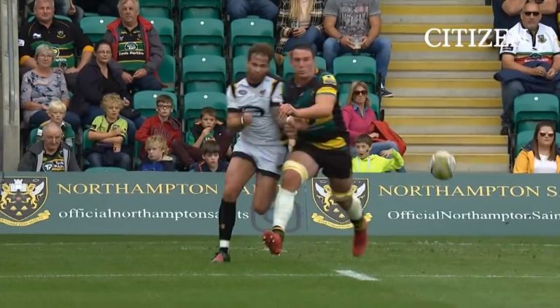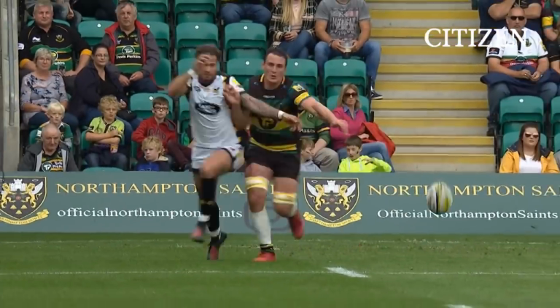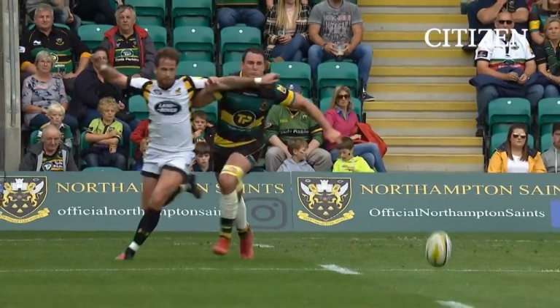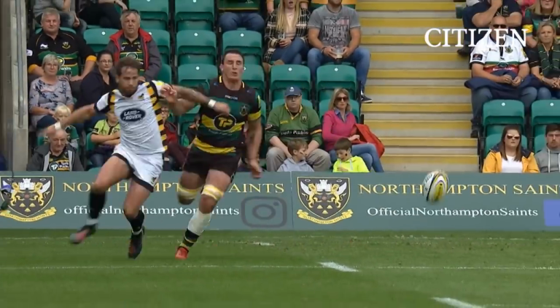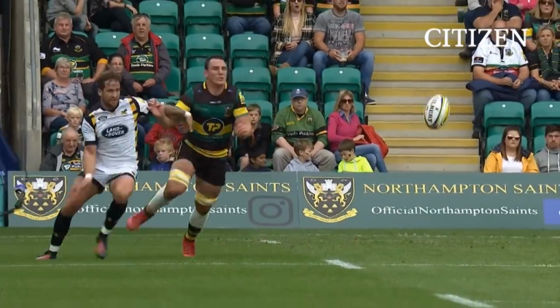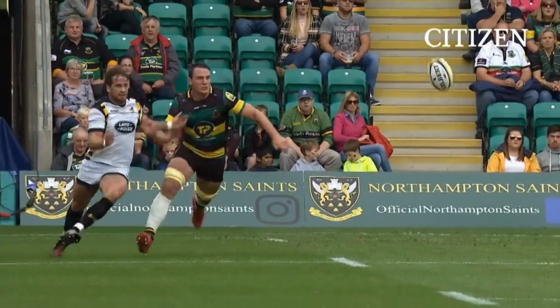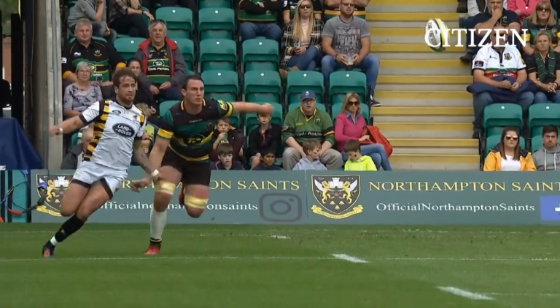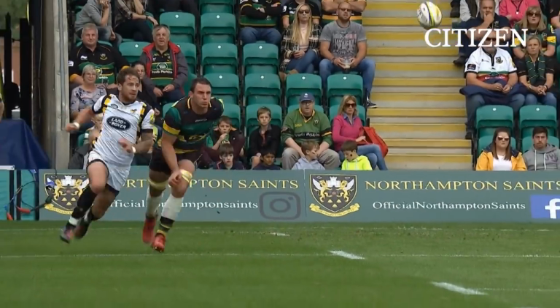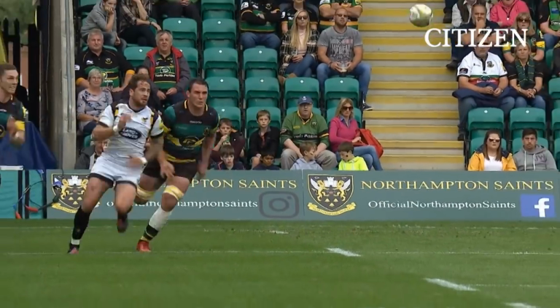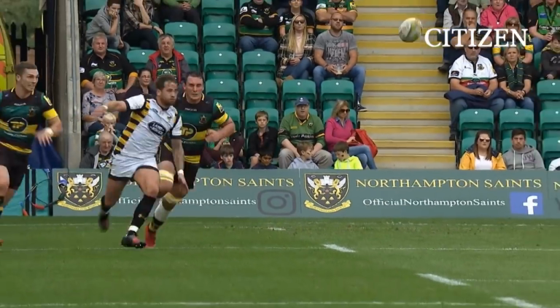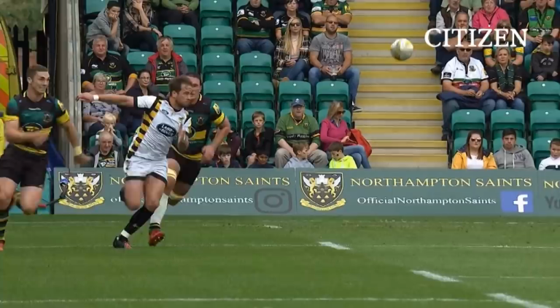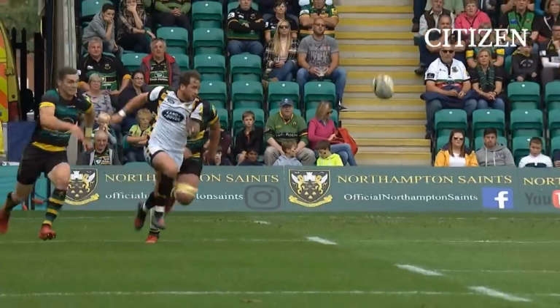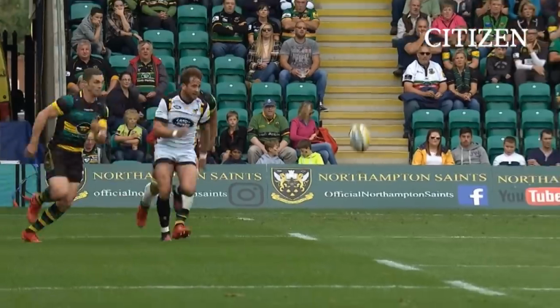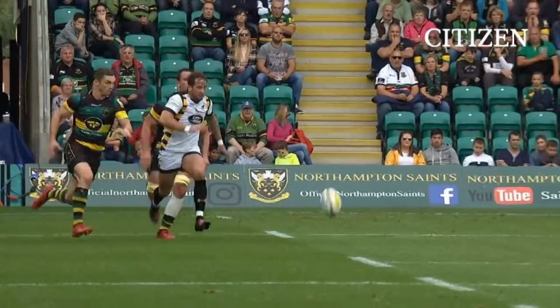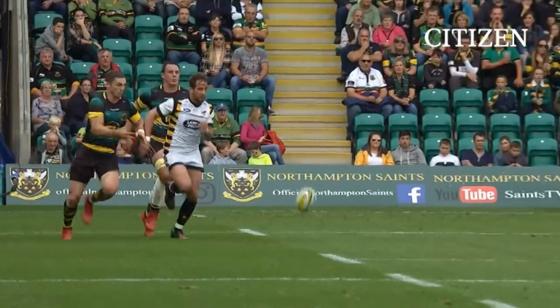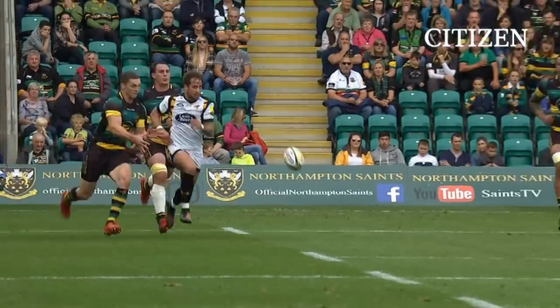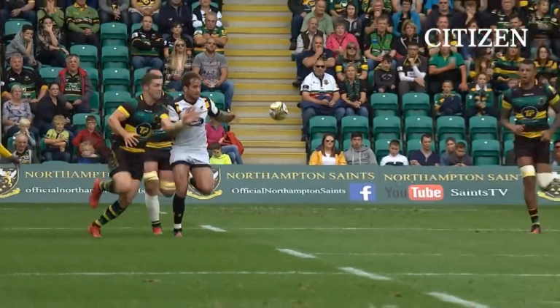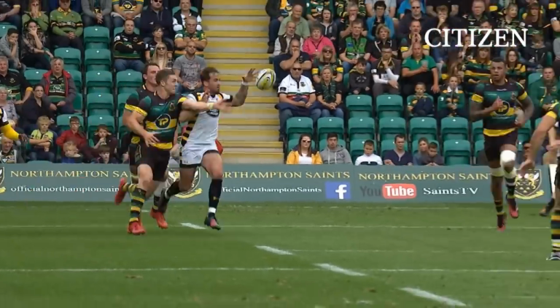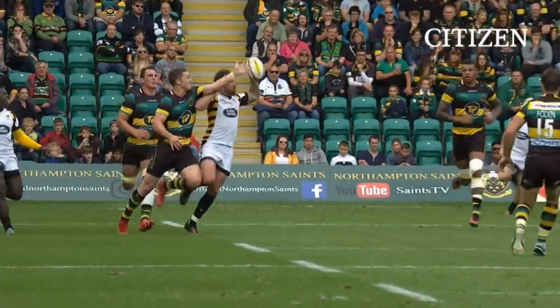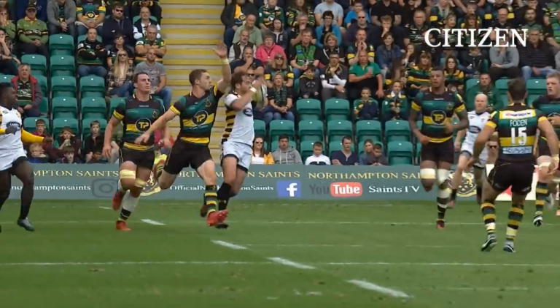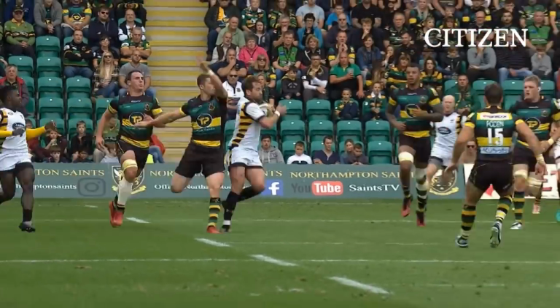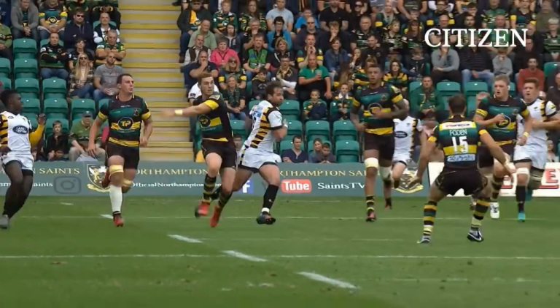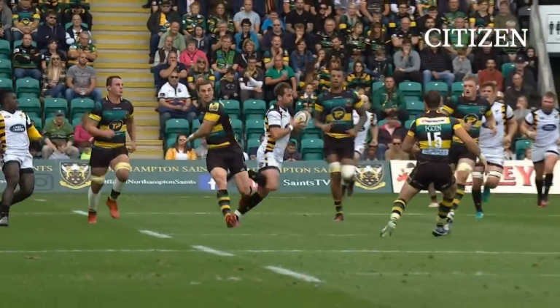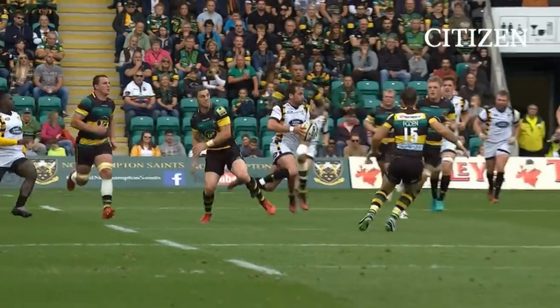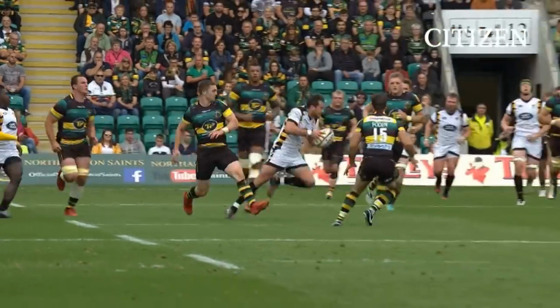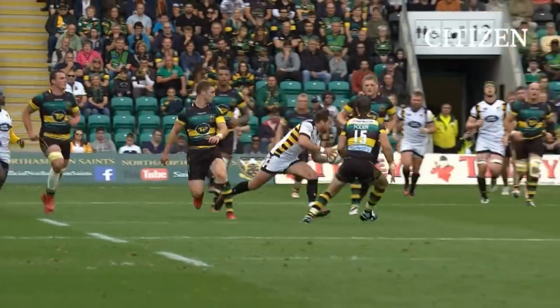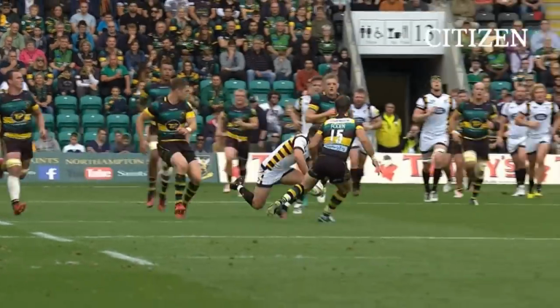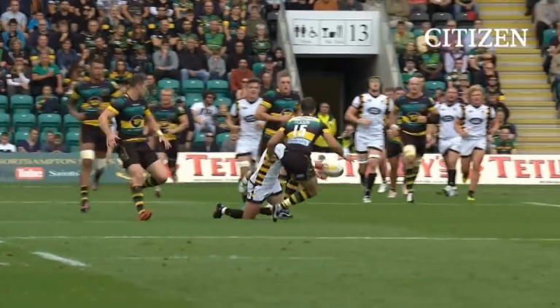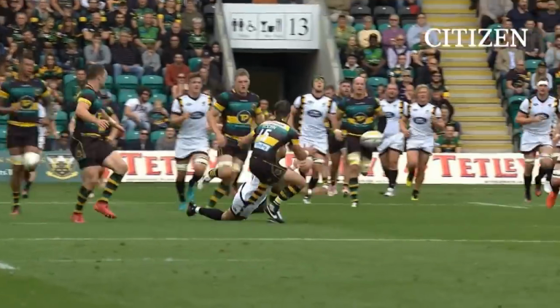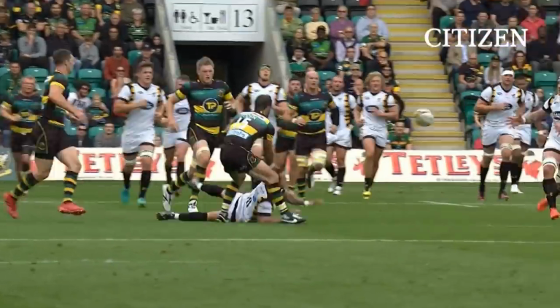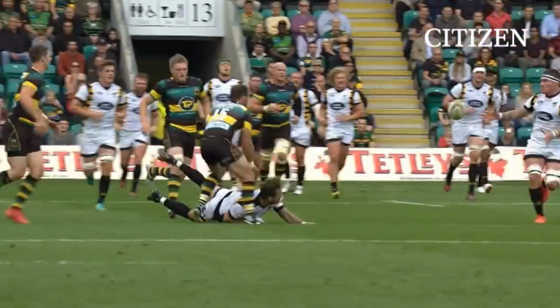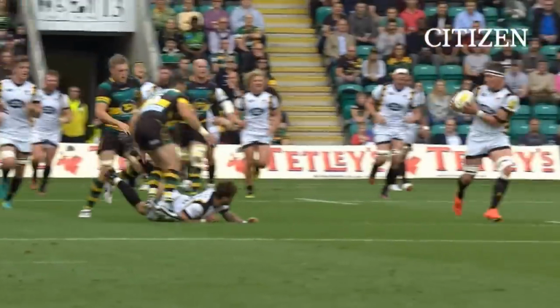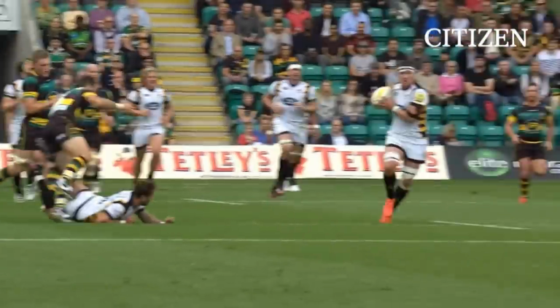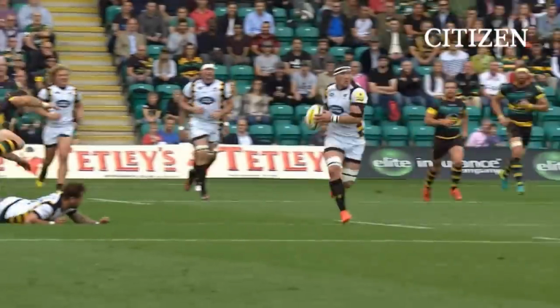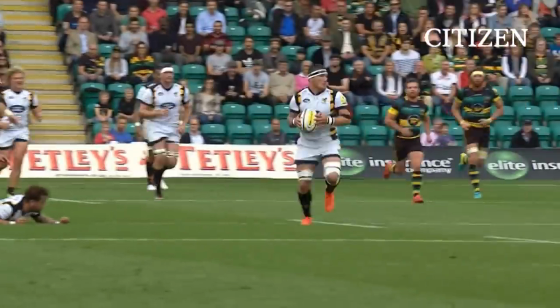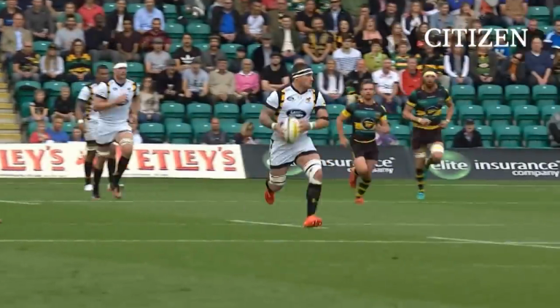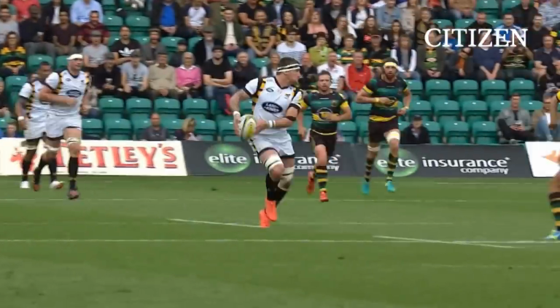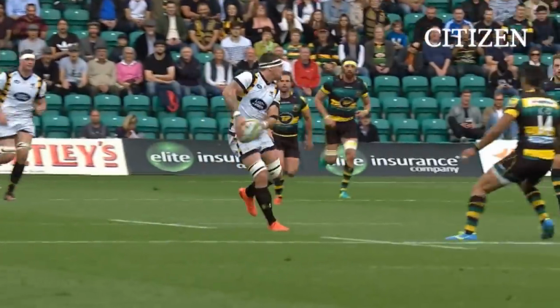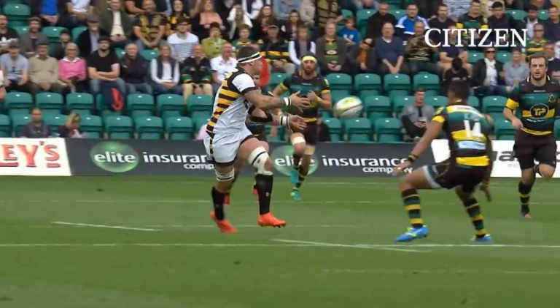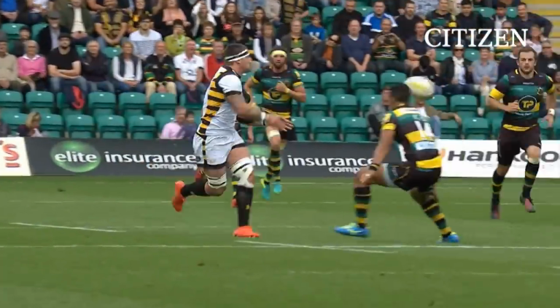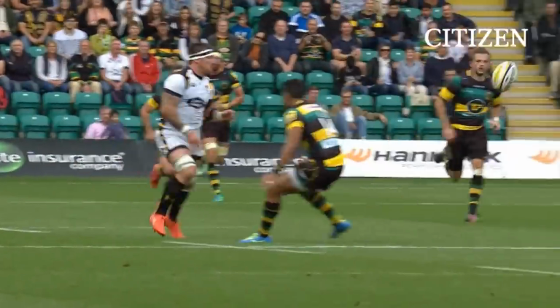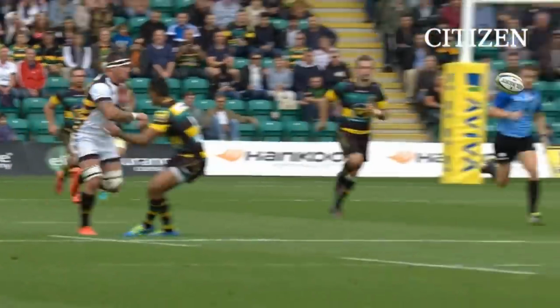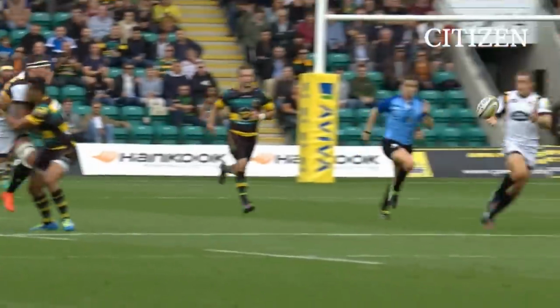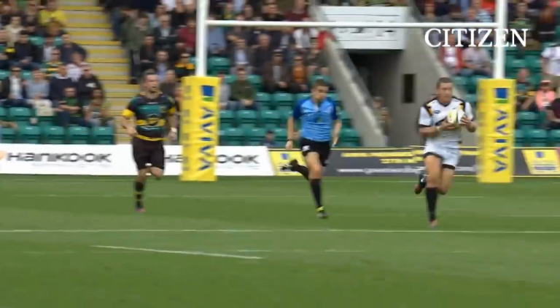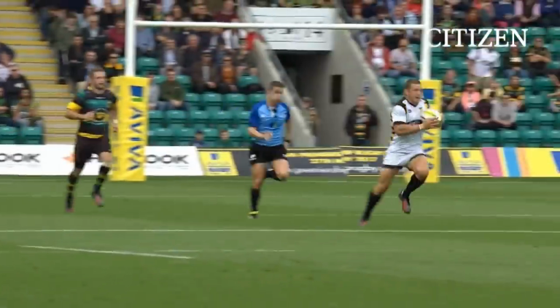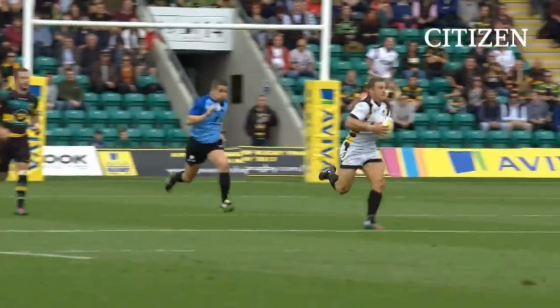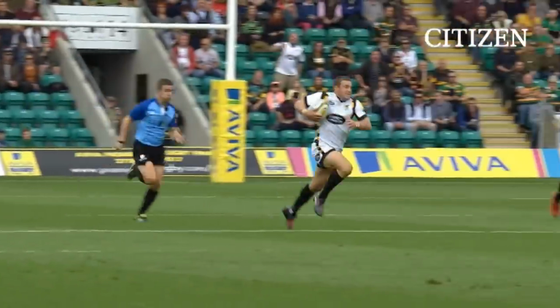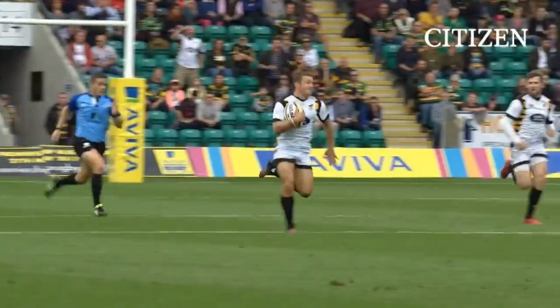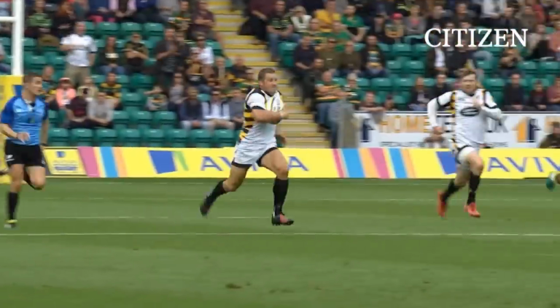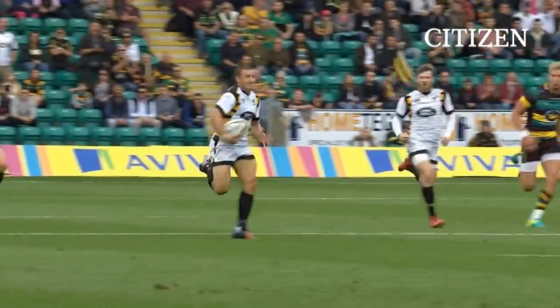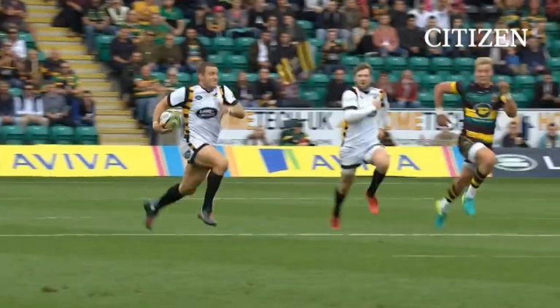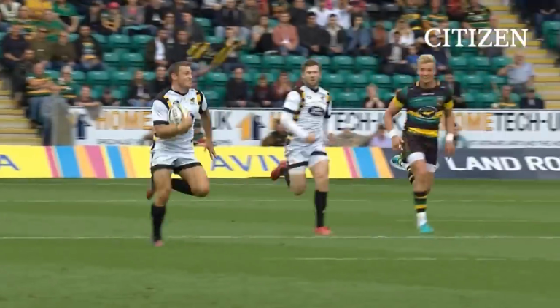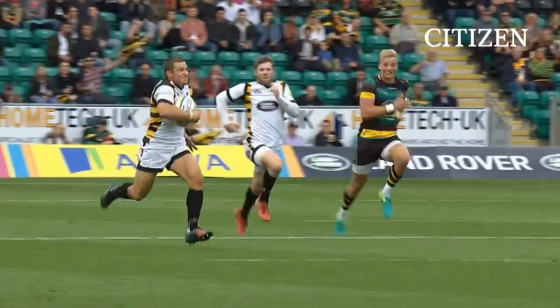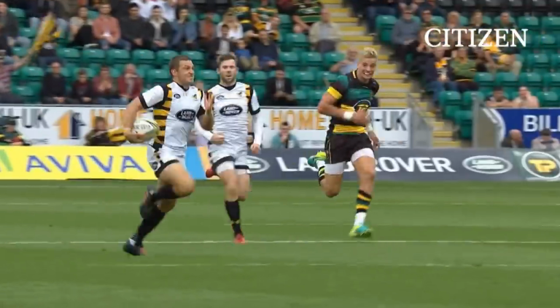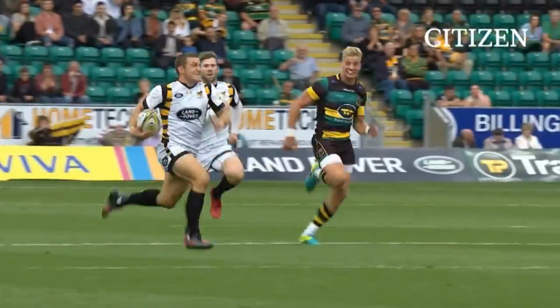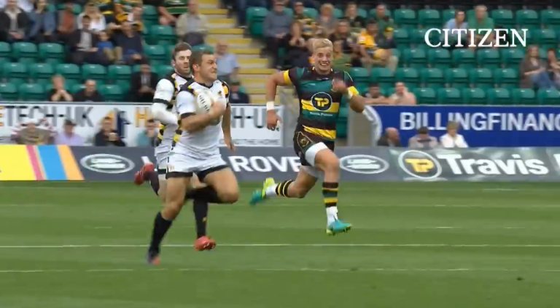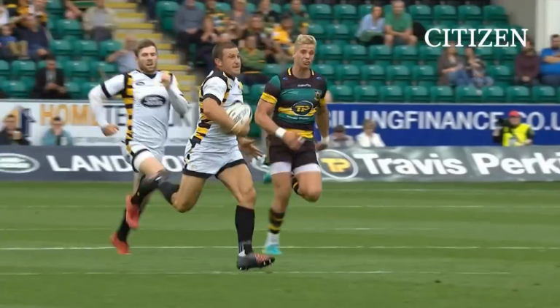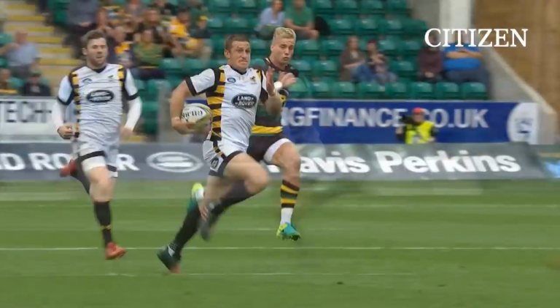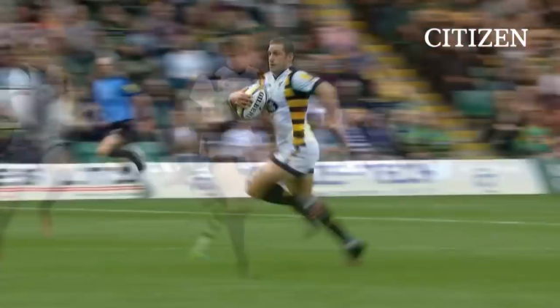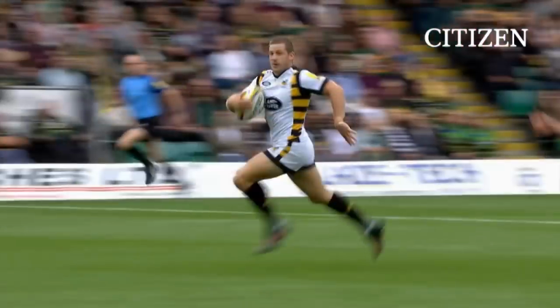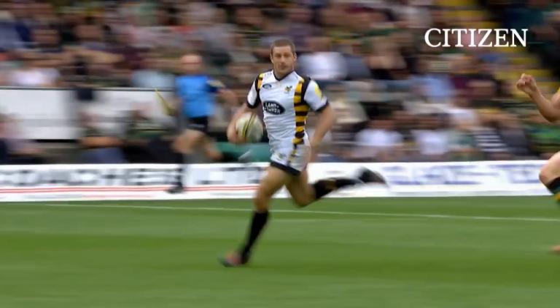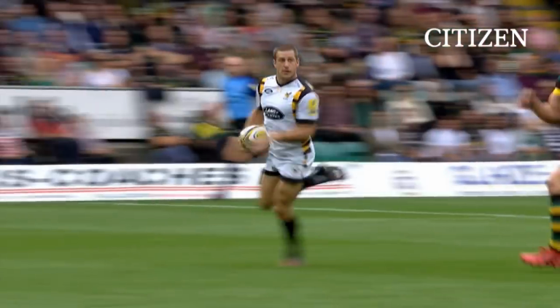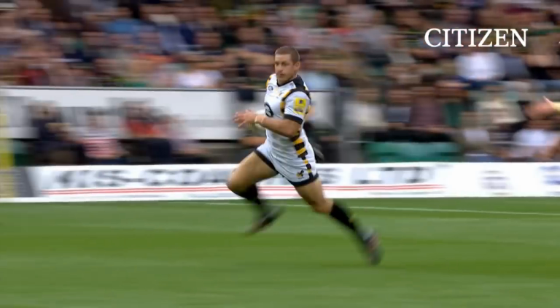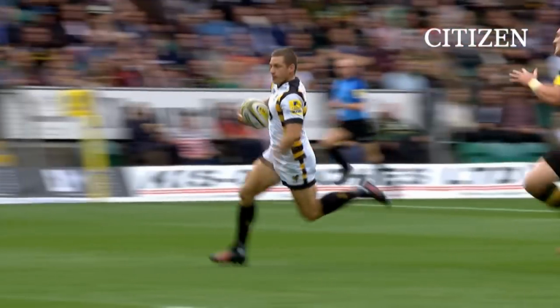Little chip through — what a gather and offload this is. Absolutely superb. Take two defenders out. Look at the support play.